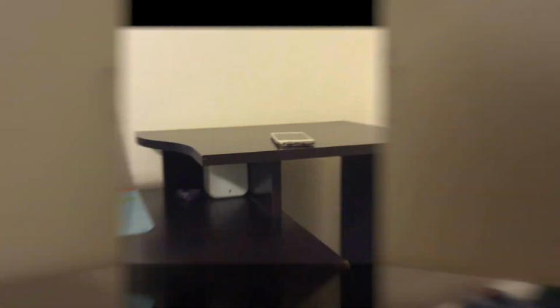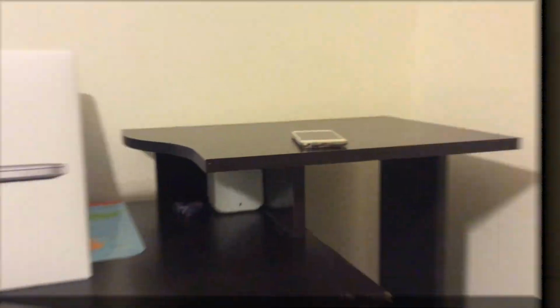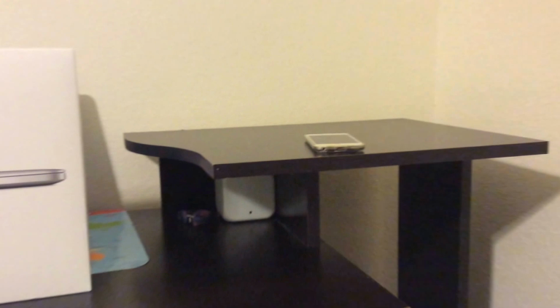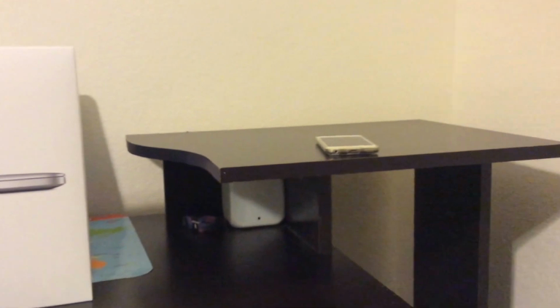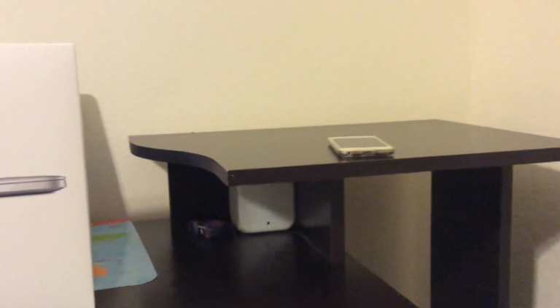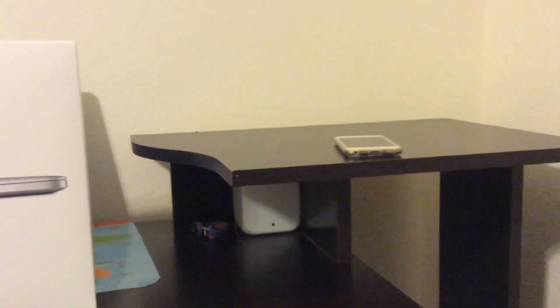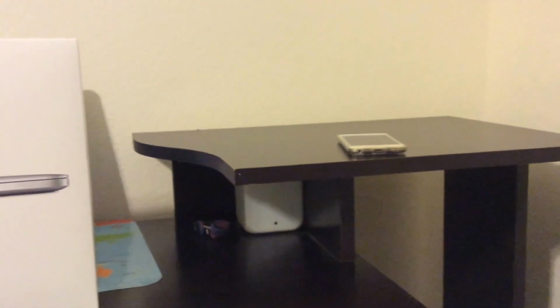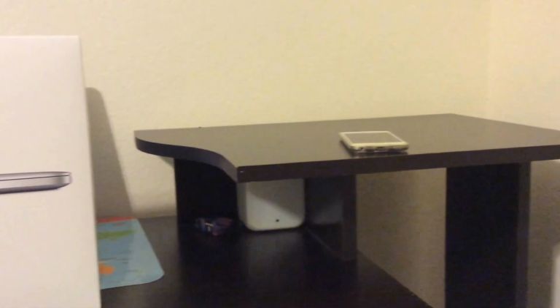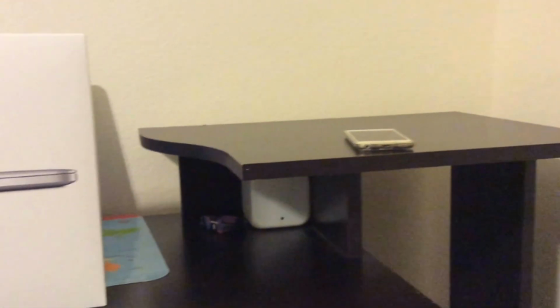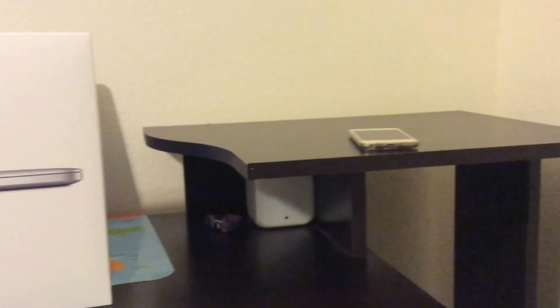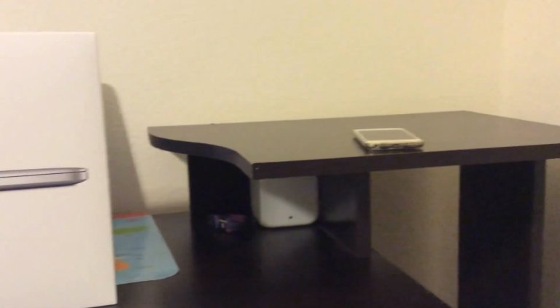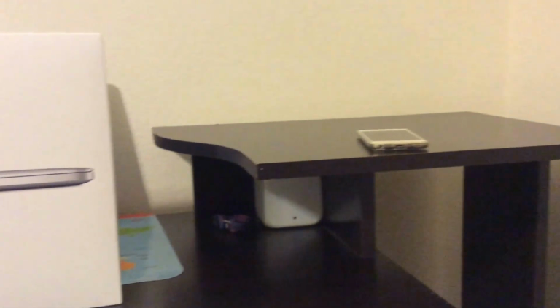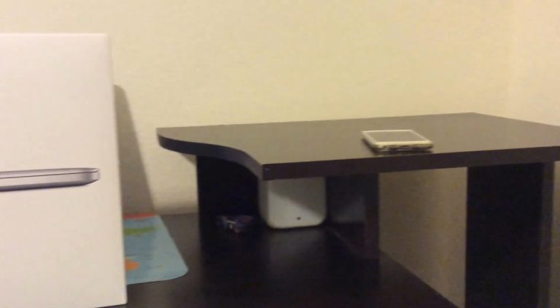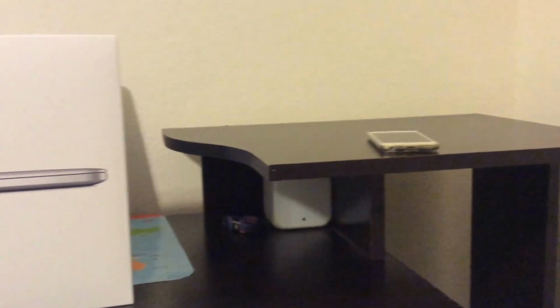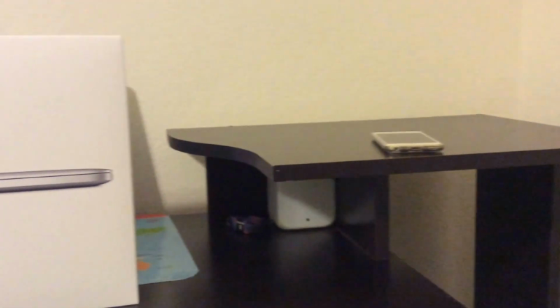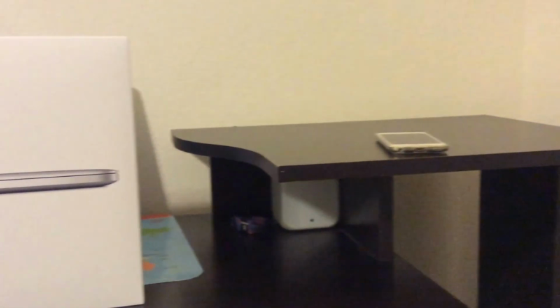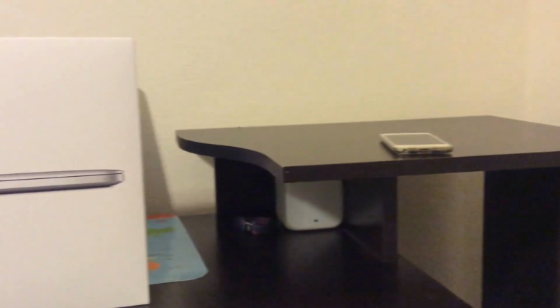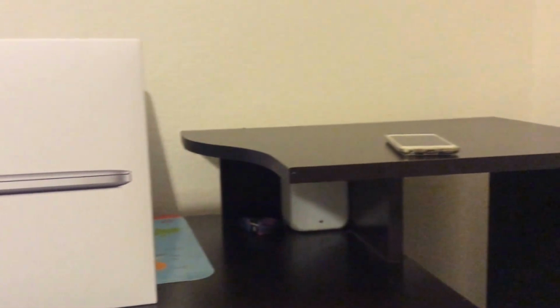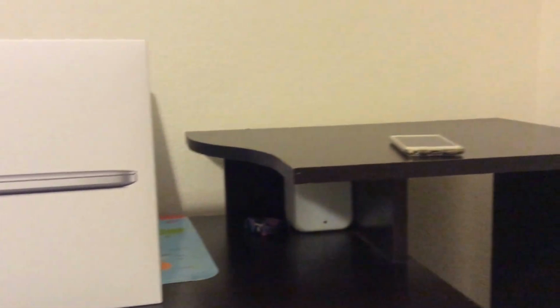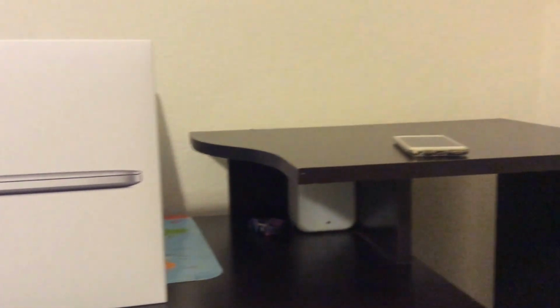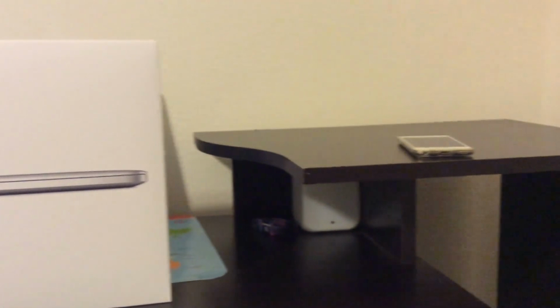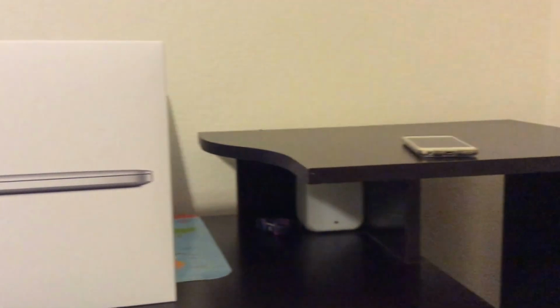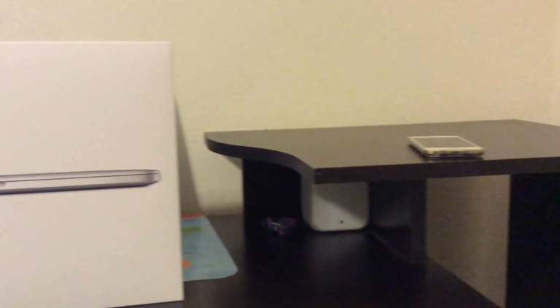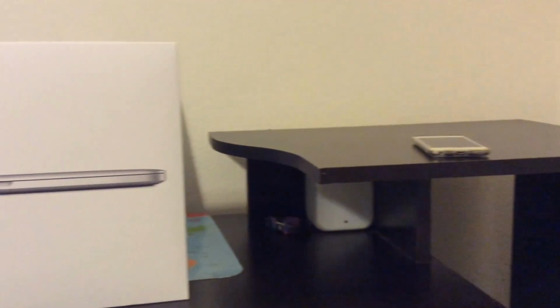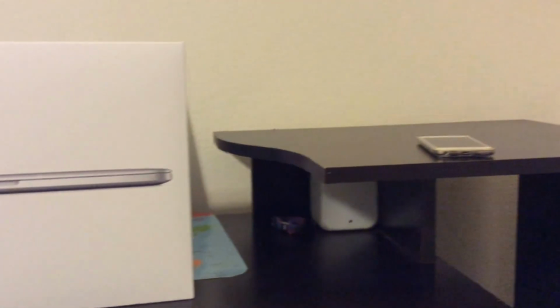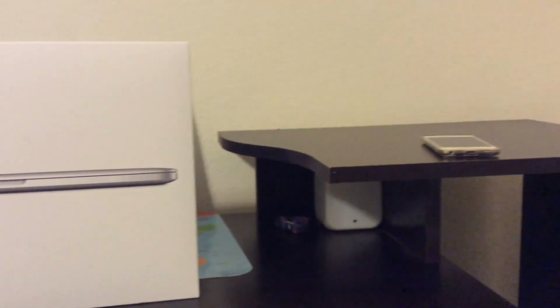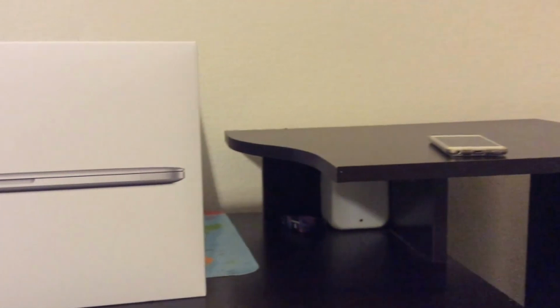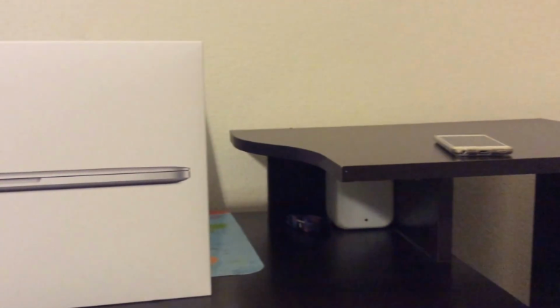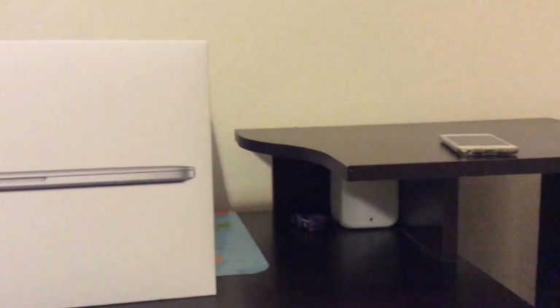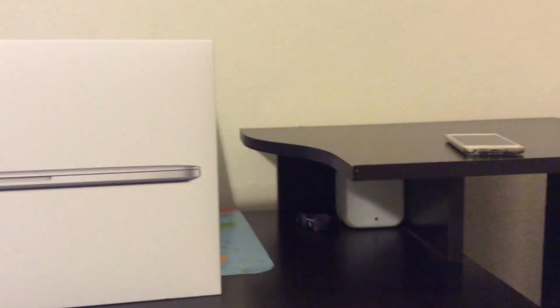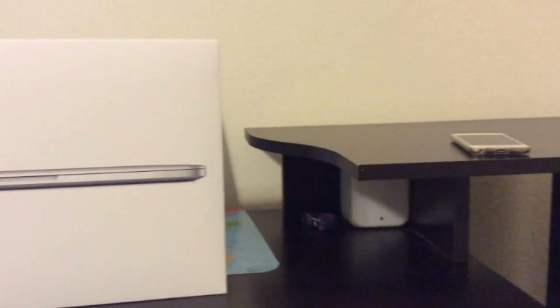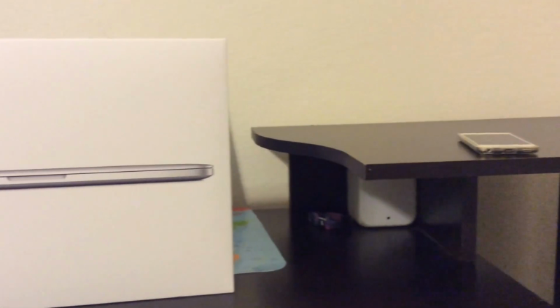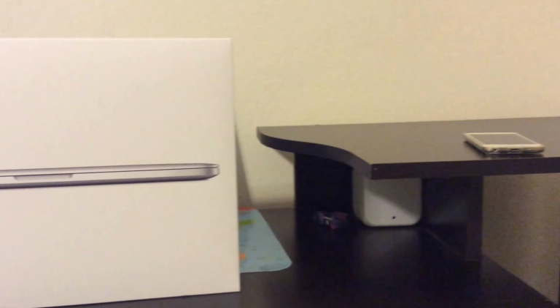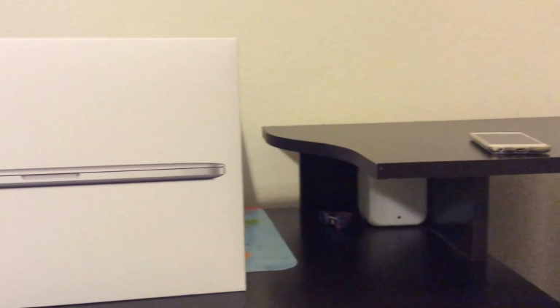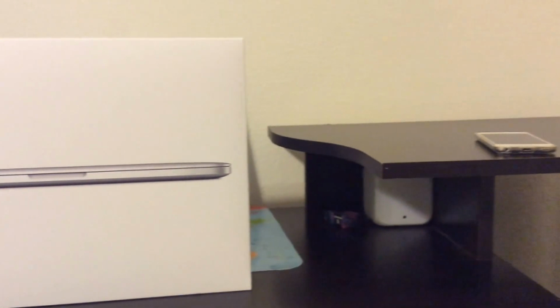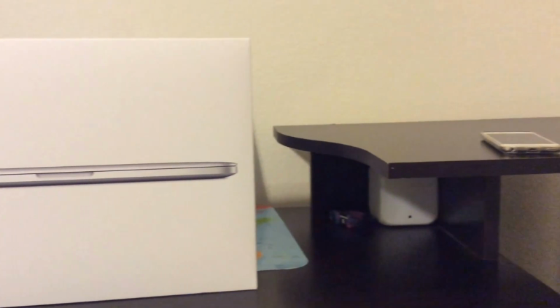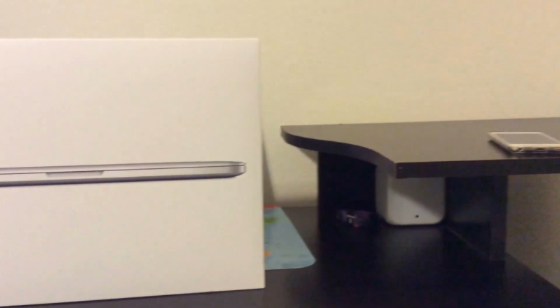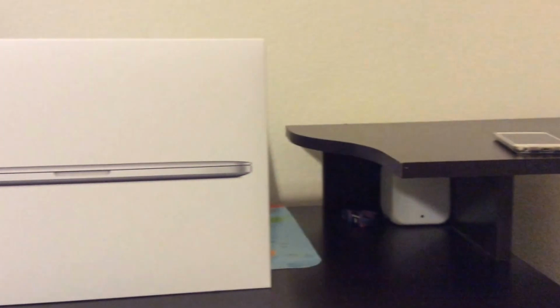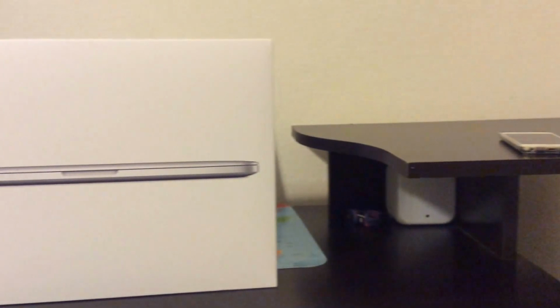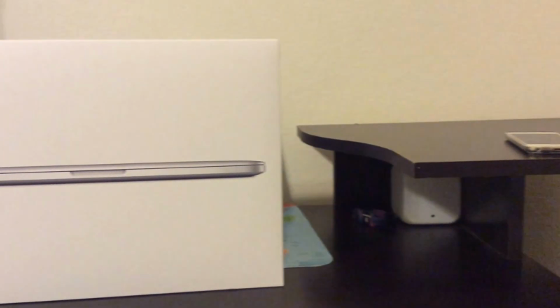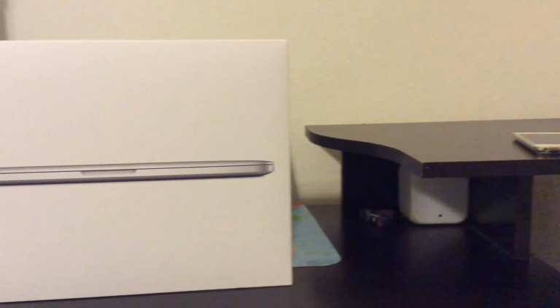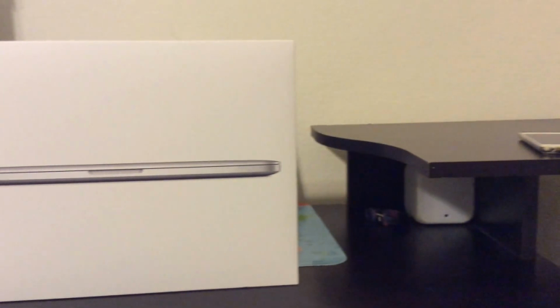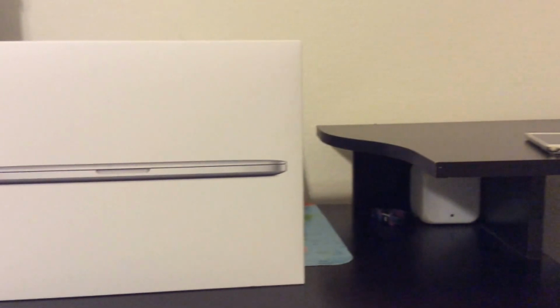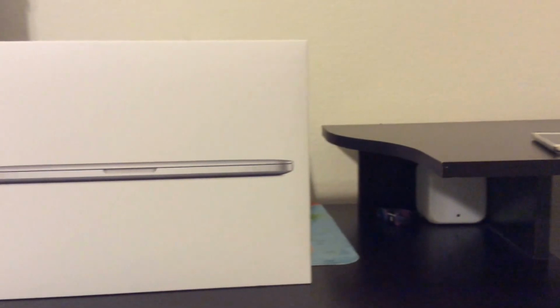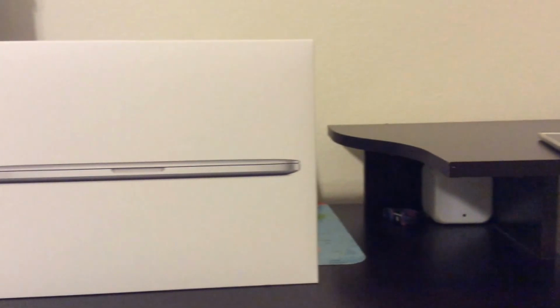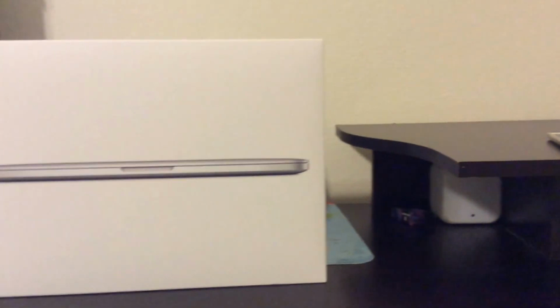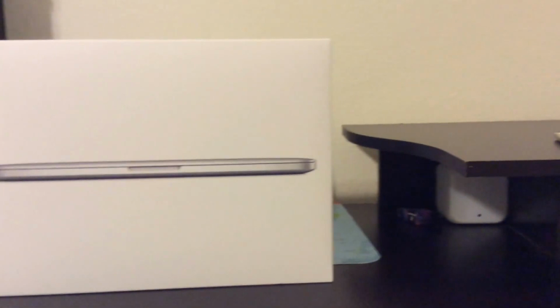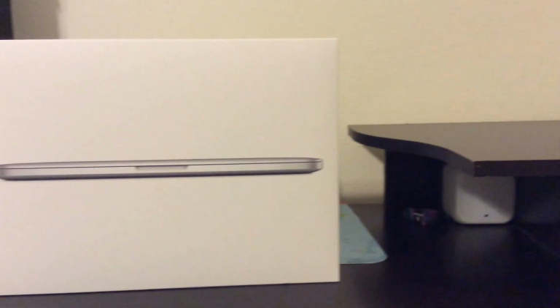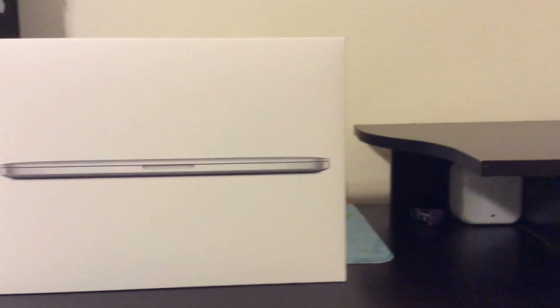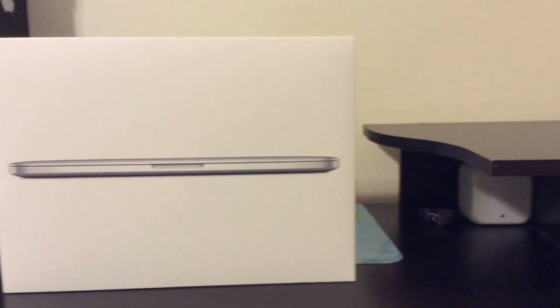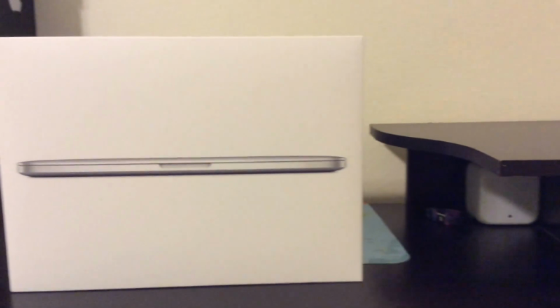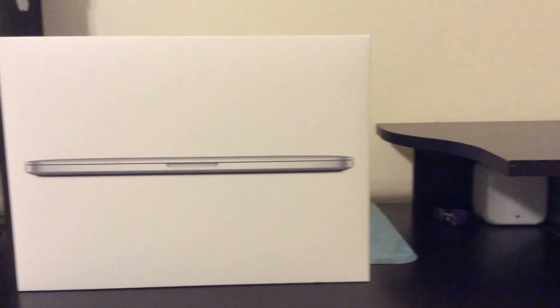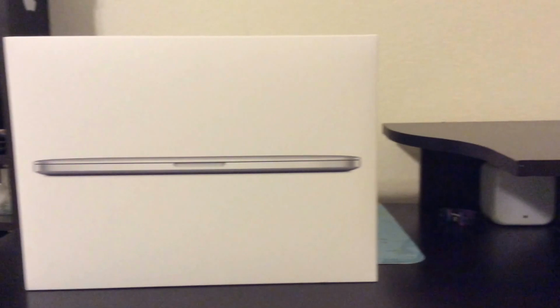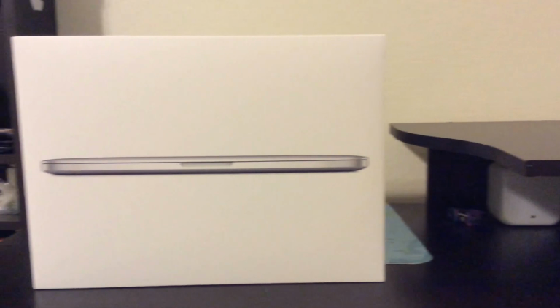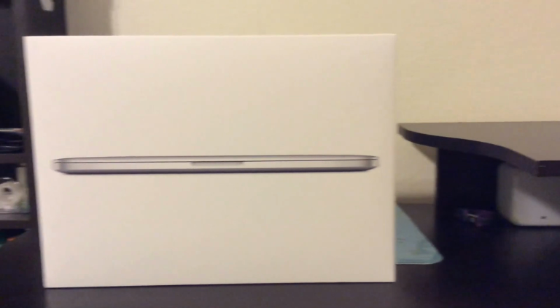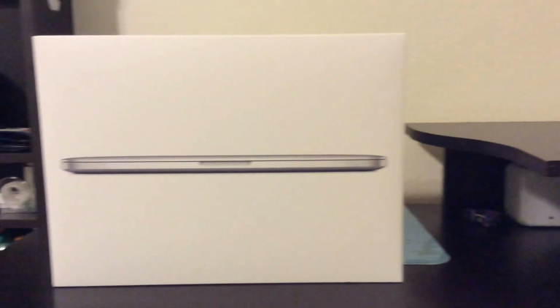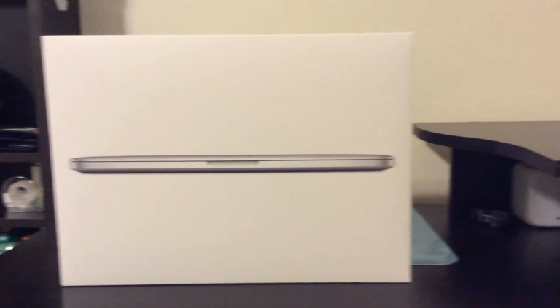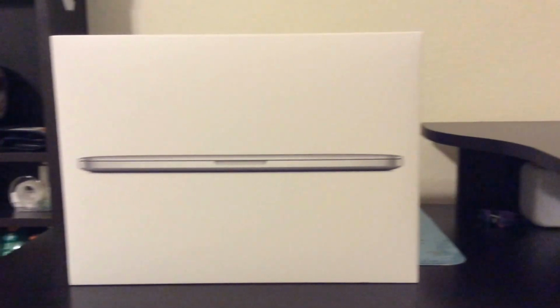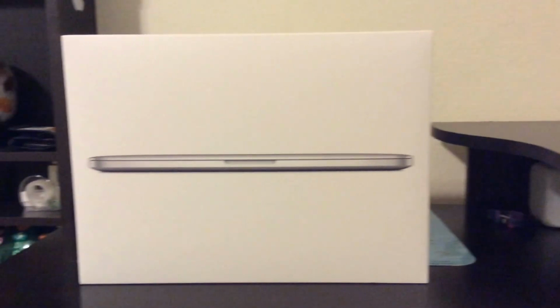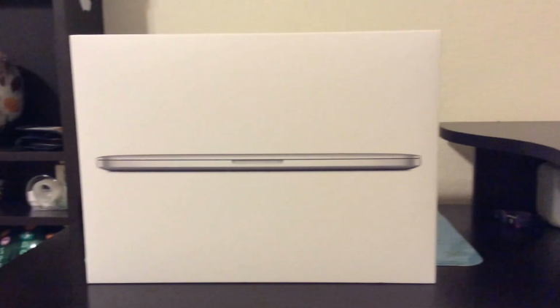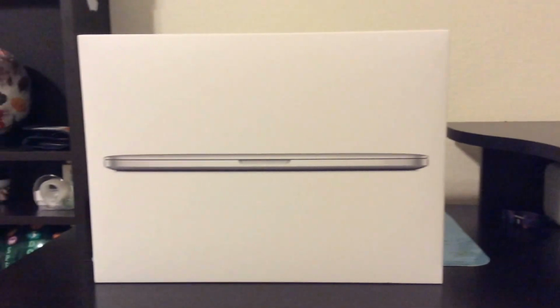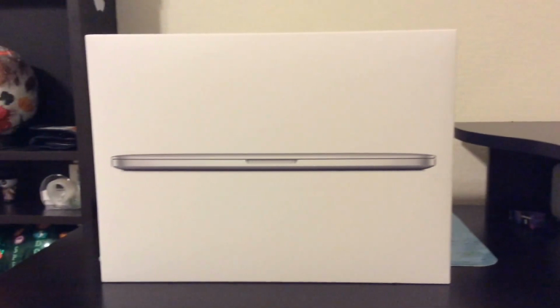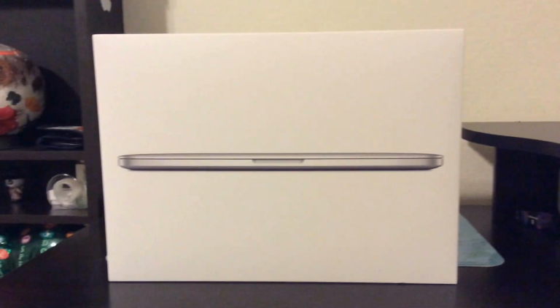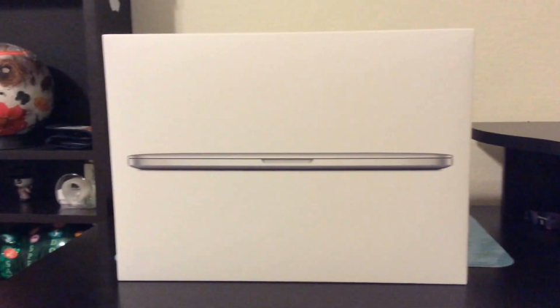Alright guys, thanks for watching the video. I hope you liked the new MacBook unboxing. Tell me what you think of this video in the comments. I'll see you in the next one. Peace.